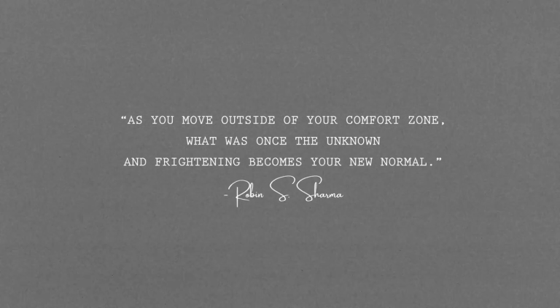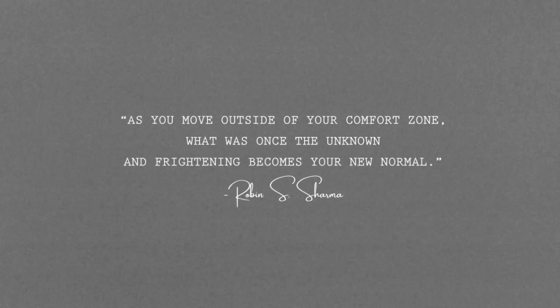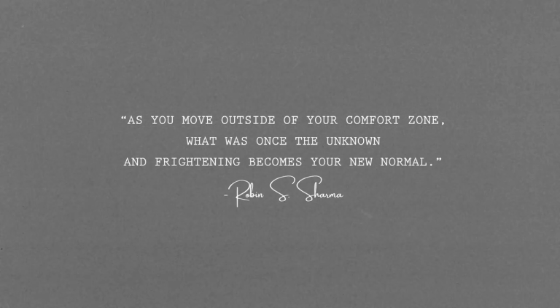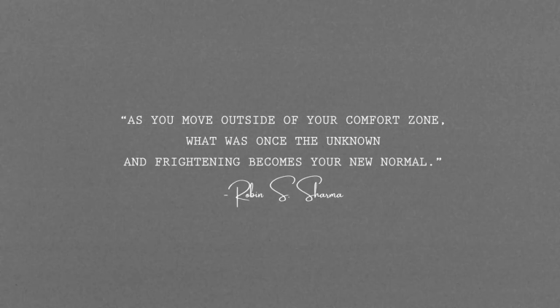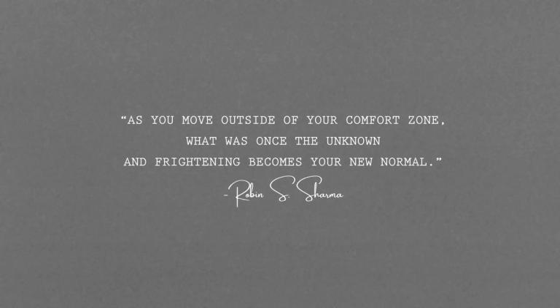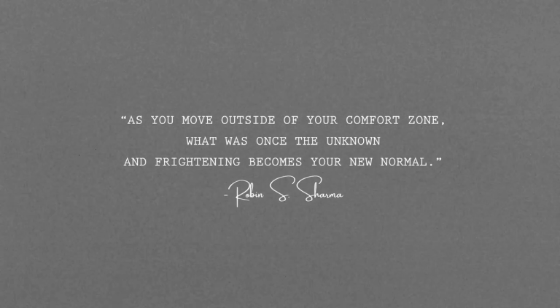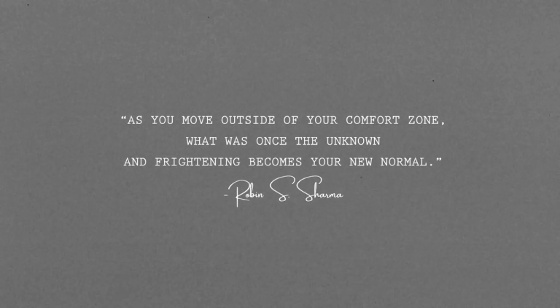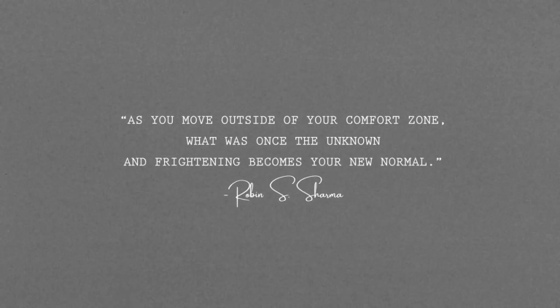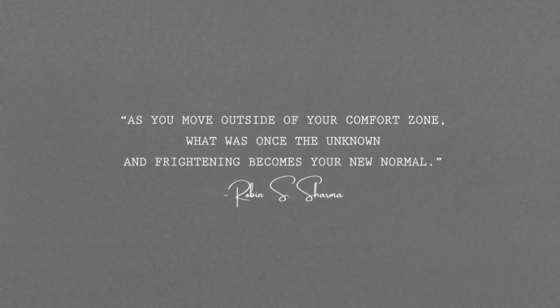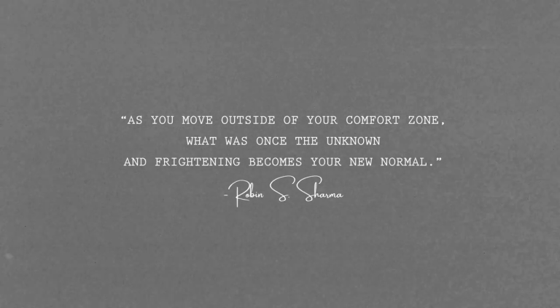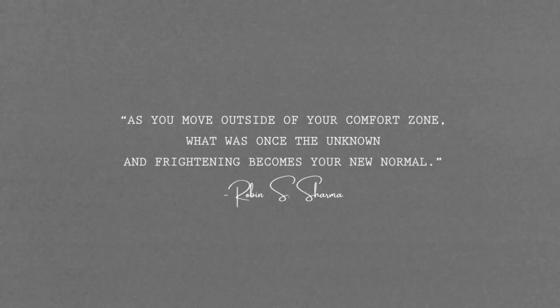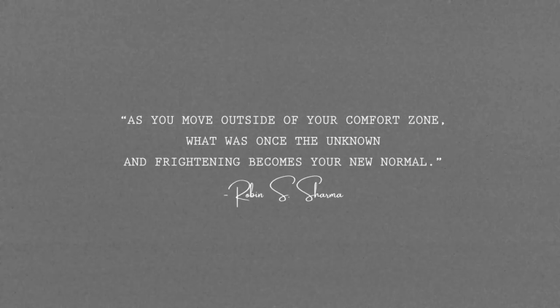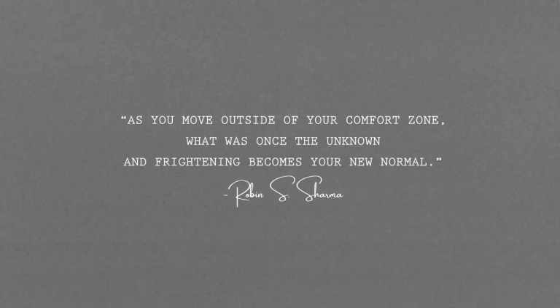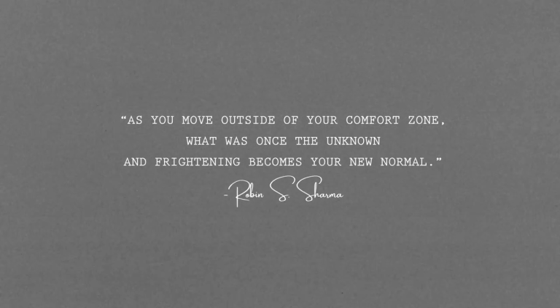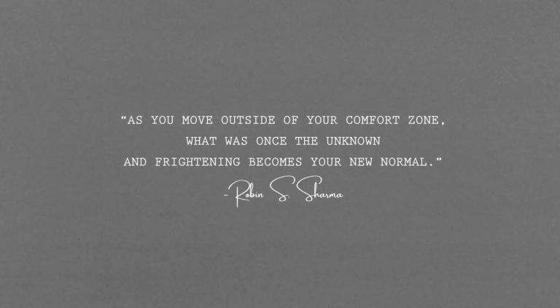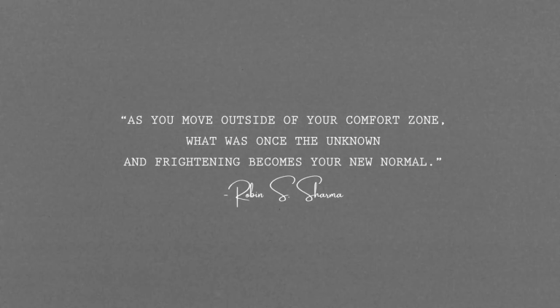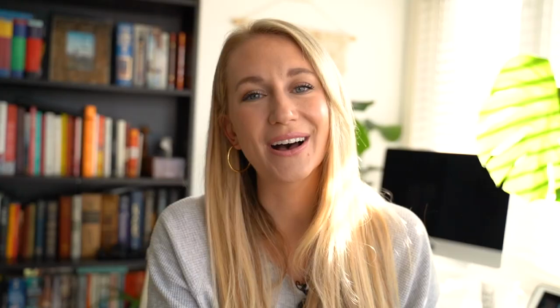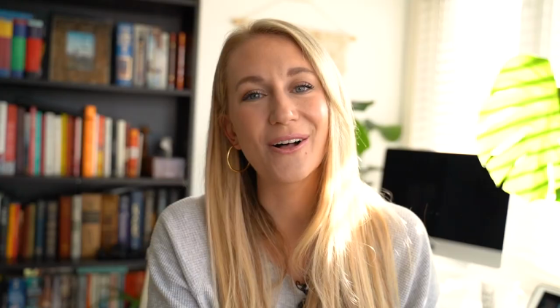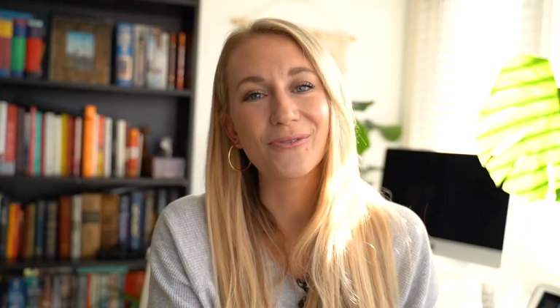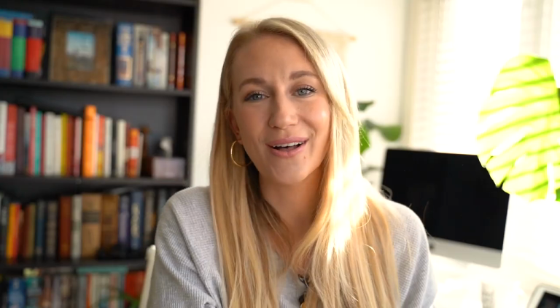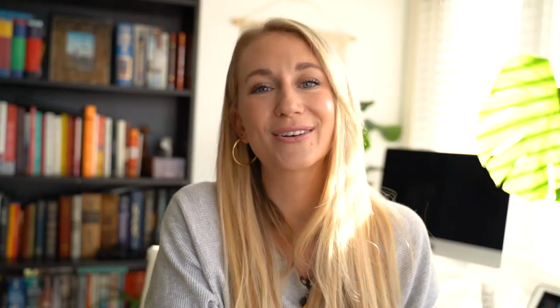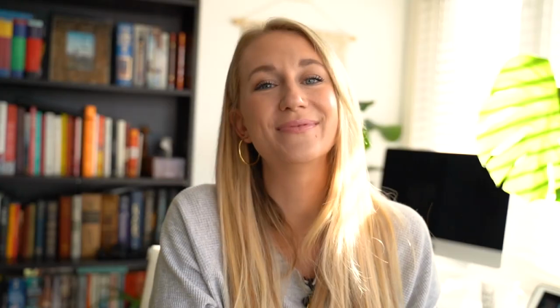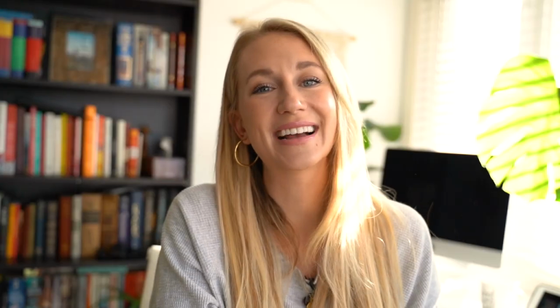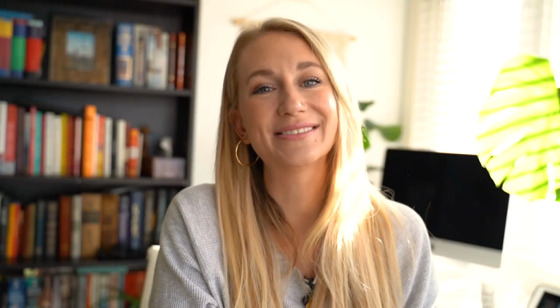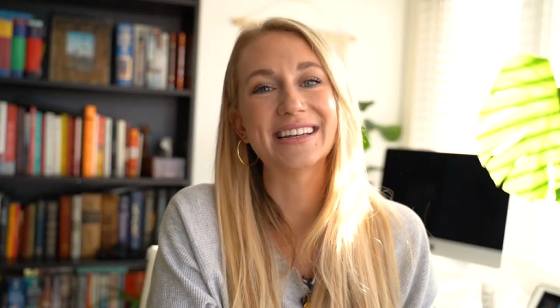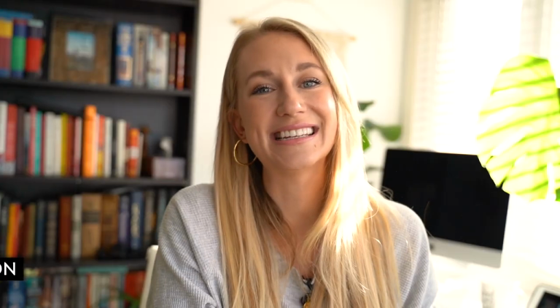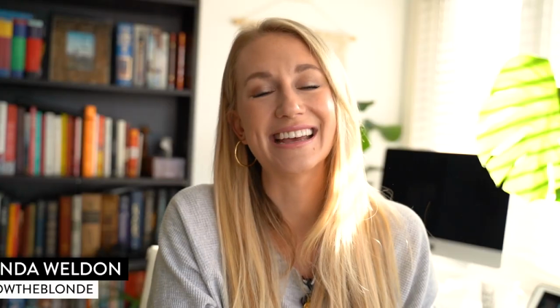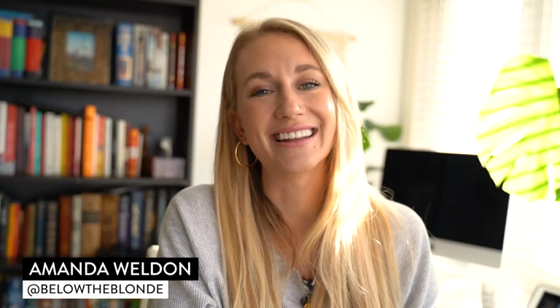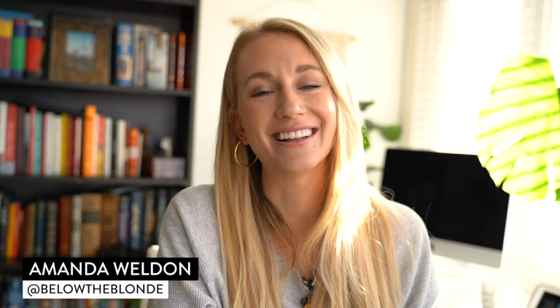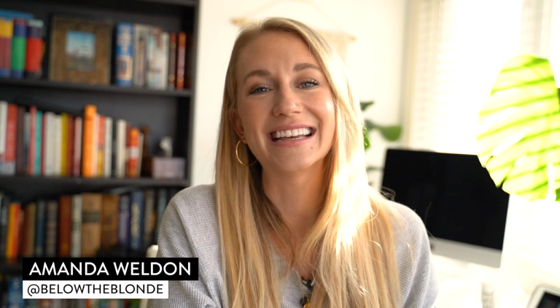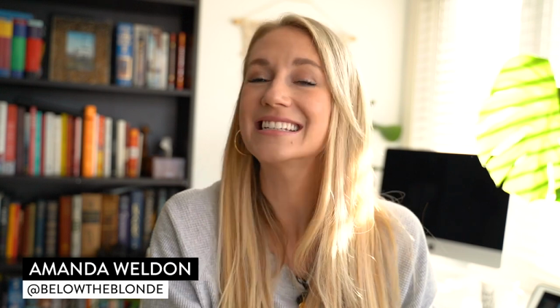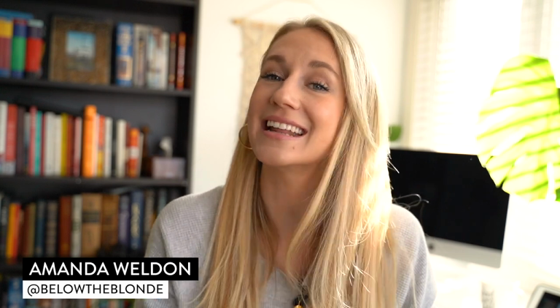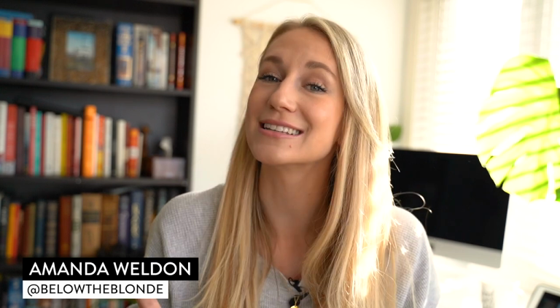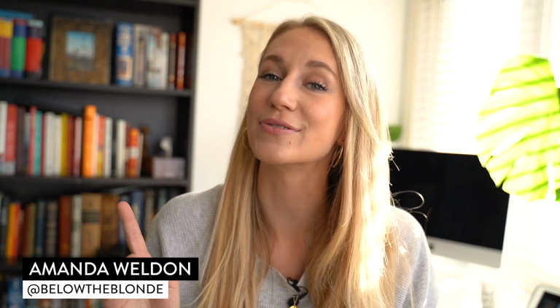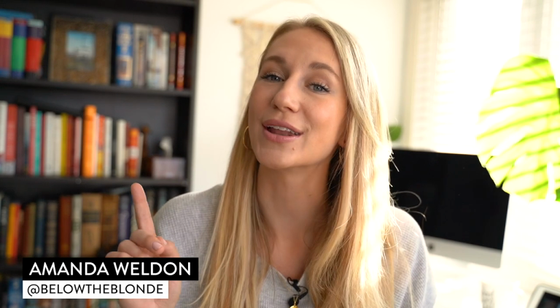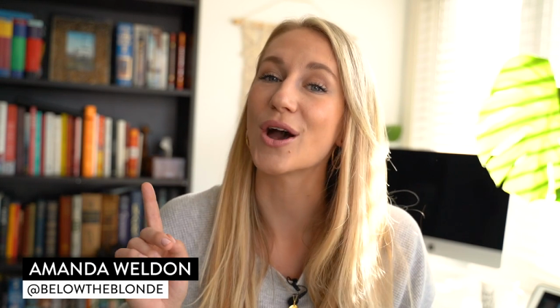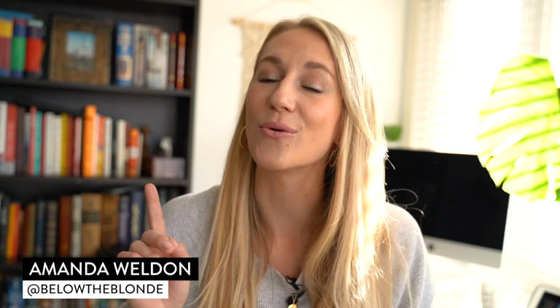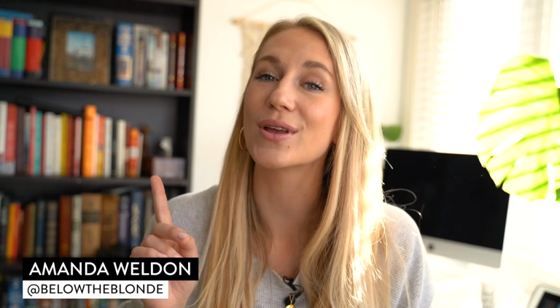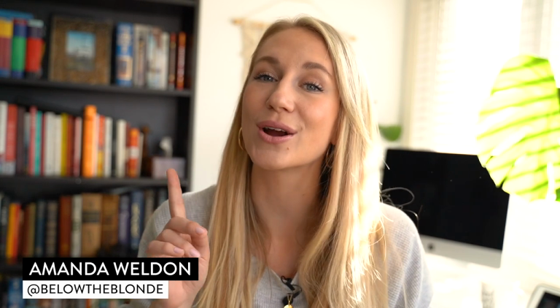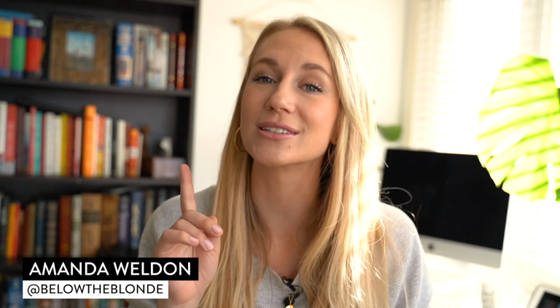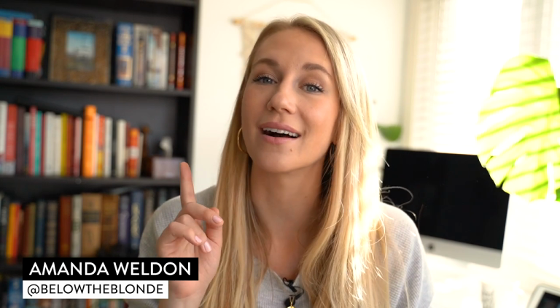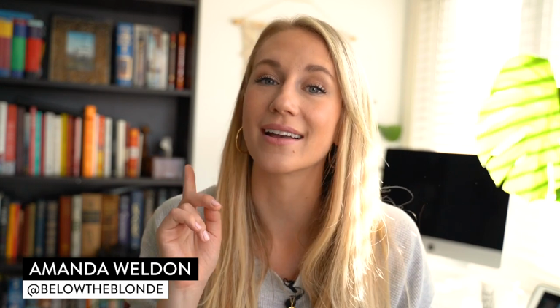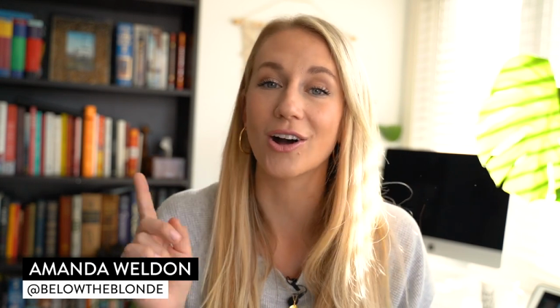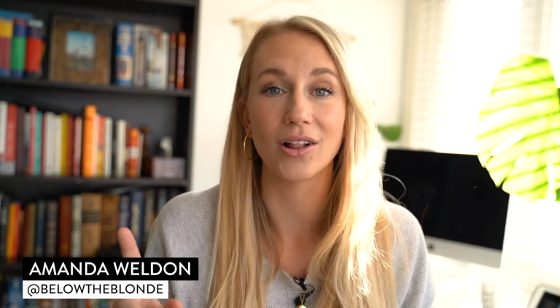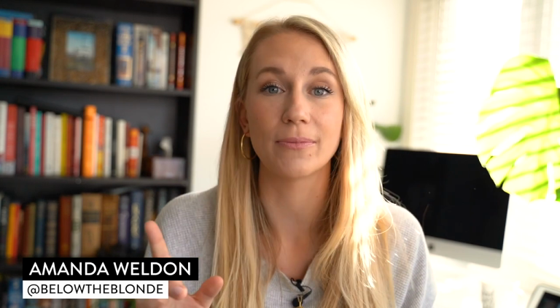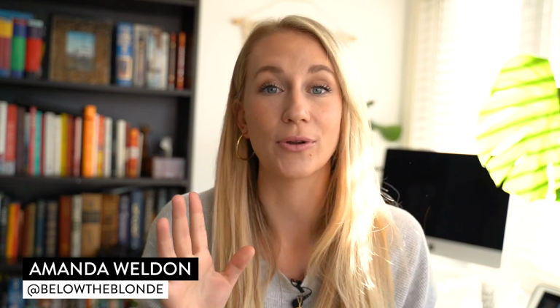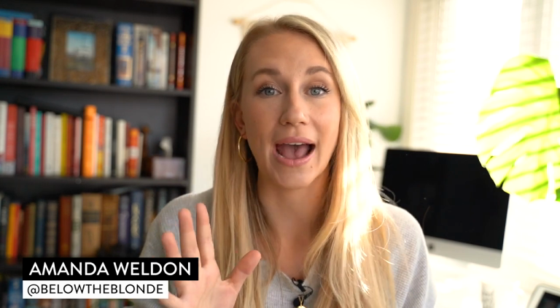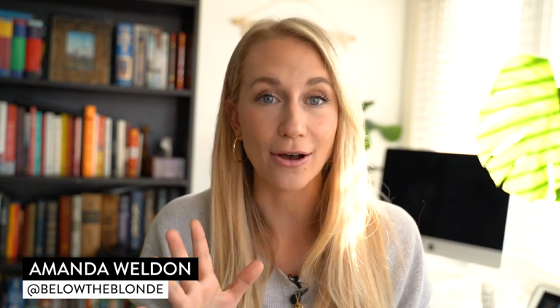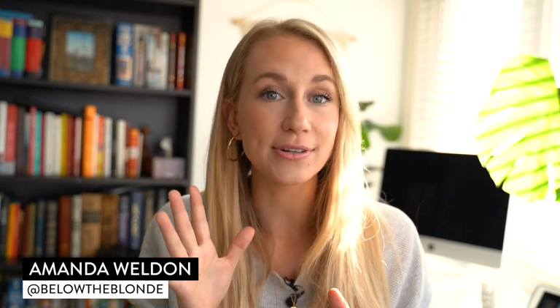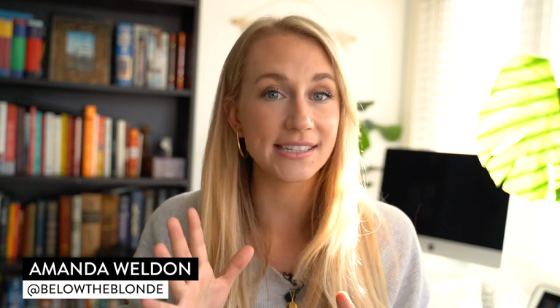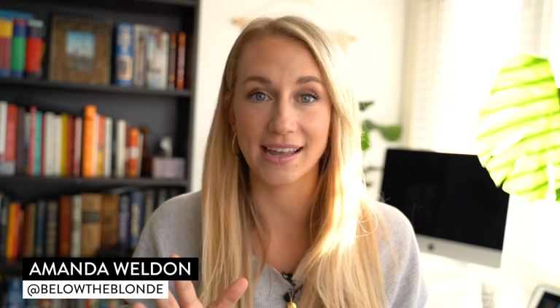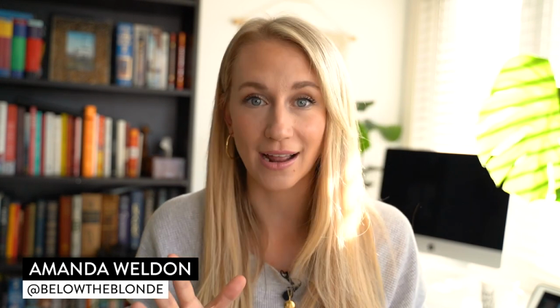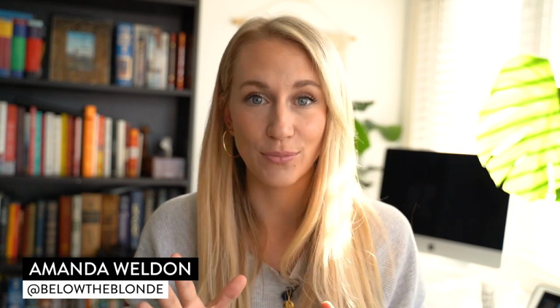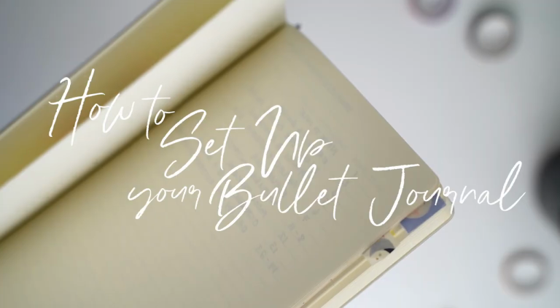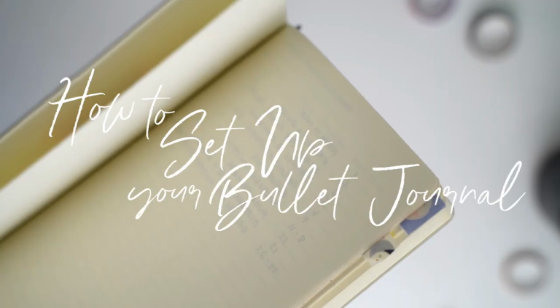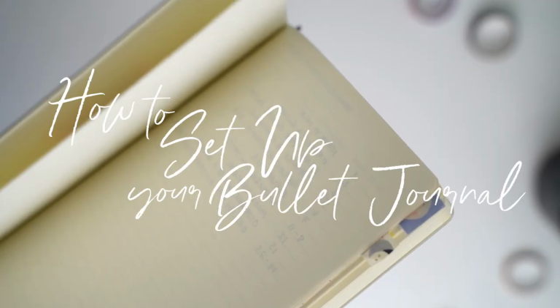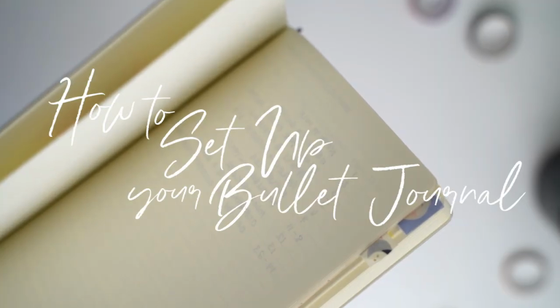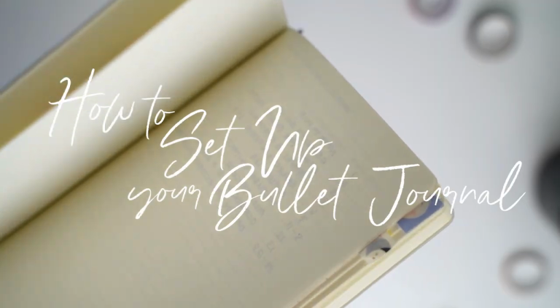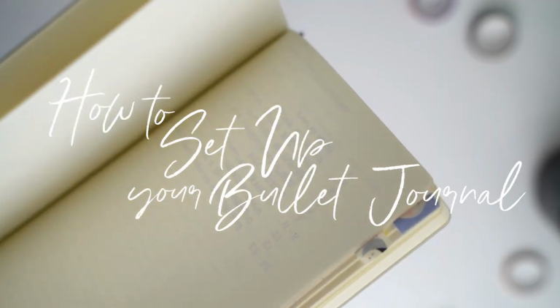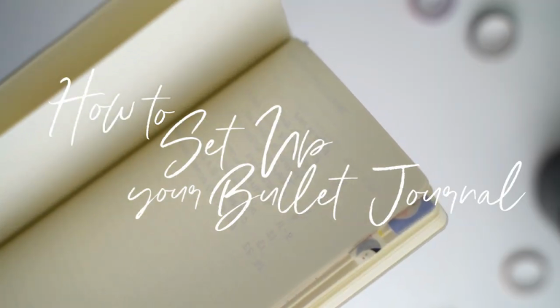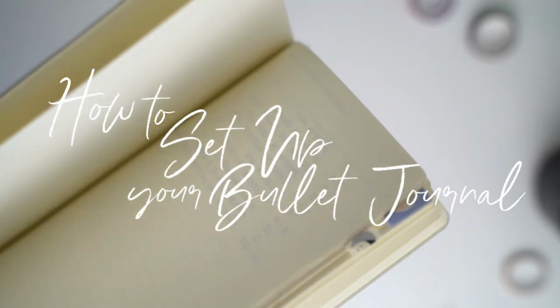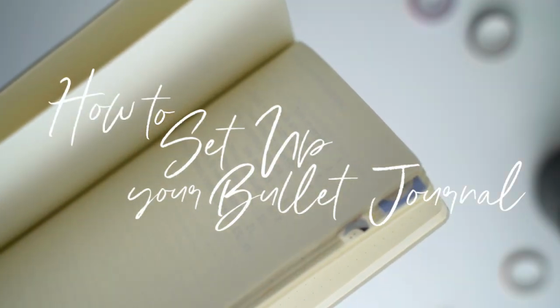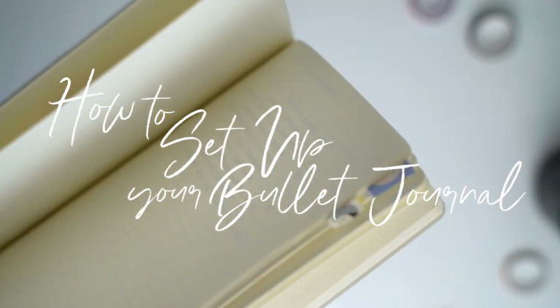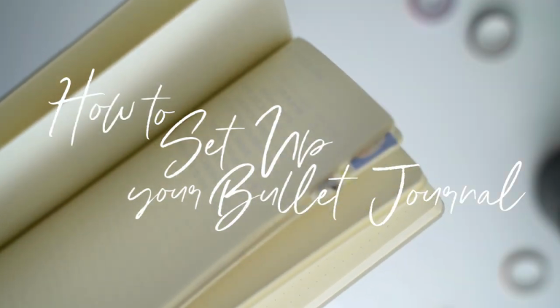Hello everyone. Welcome back to my channel. In today's video, we are talking all about how to set up your first bullet journal.